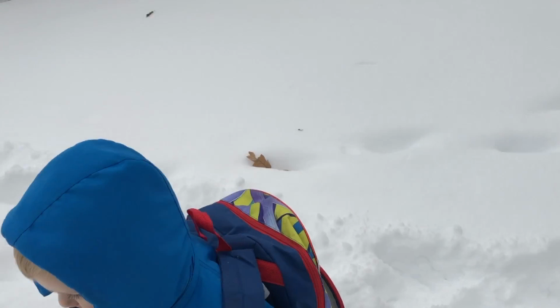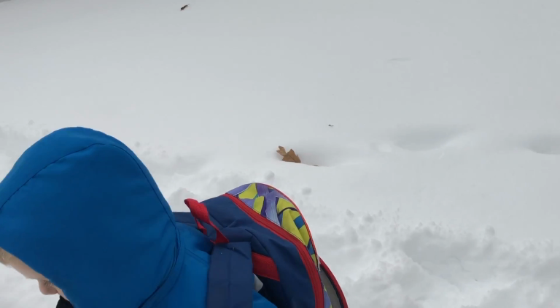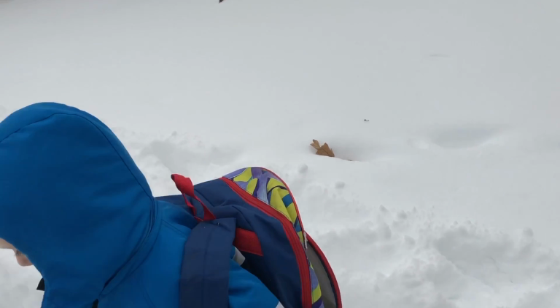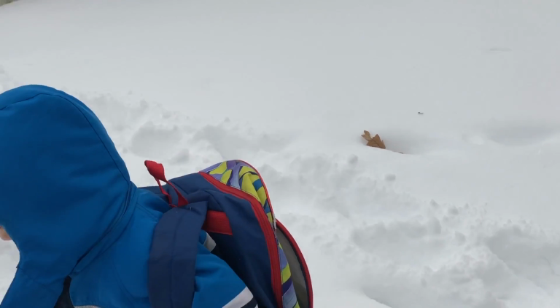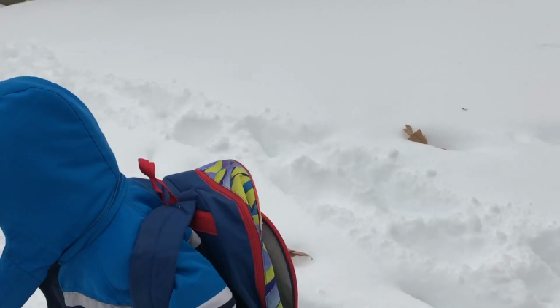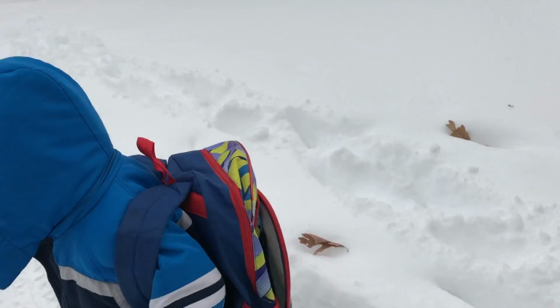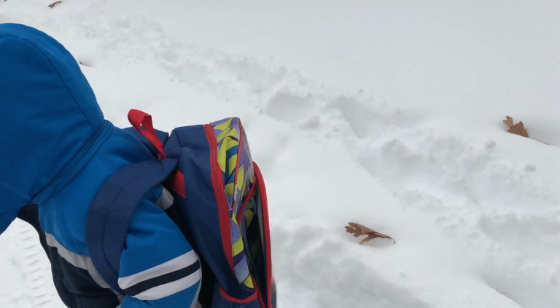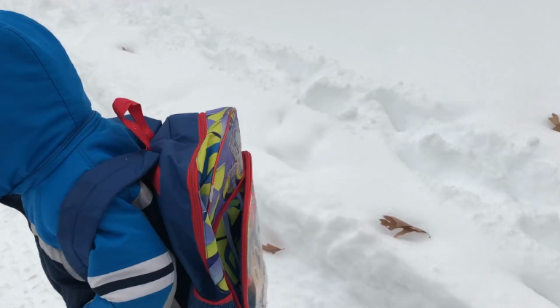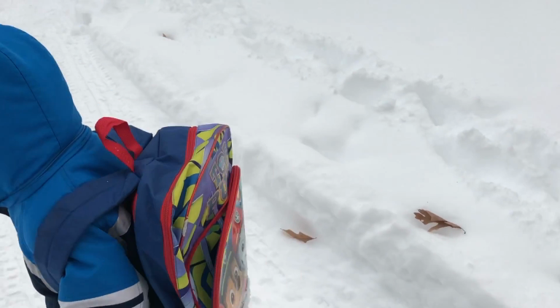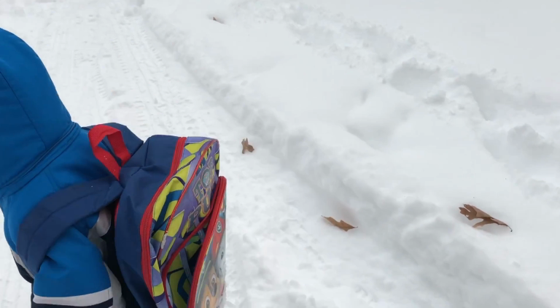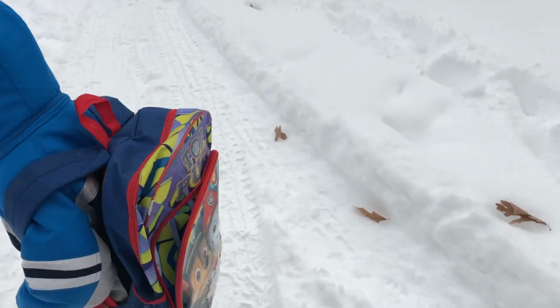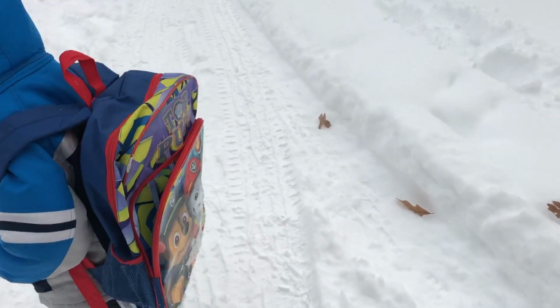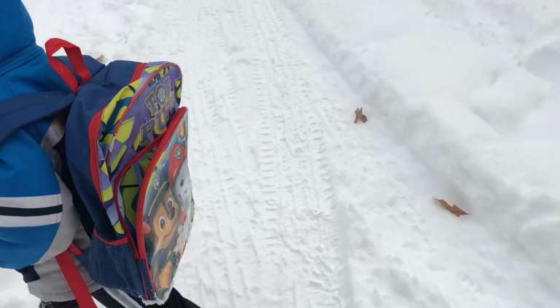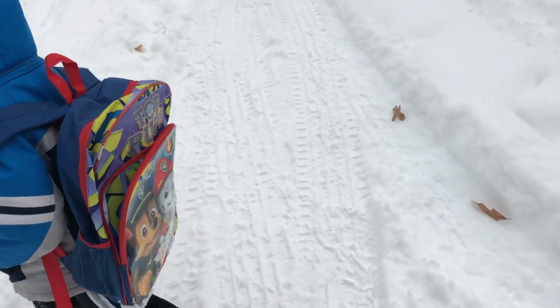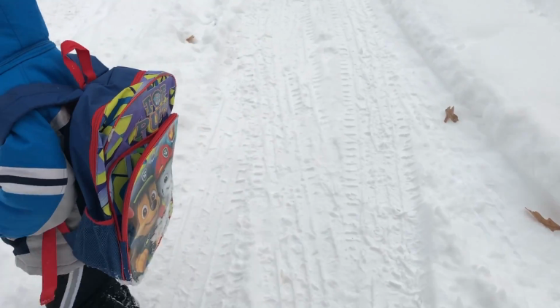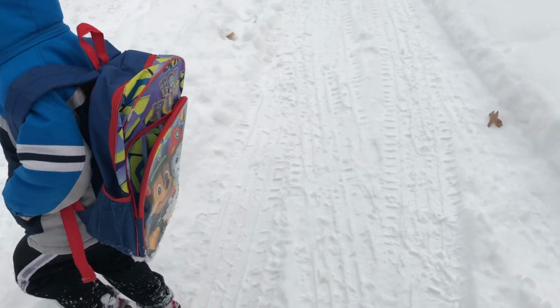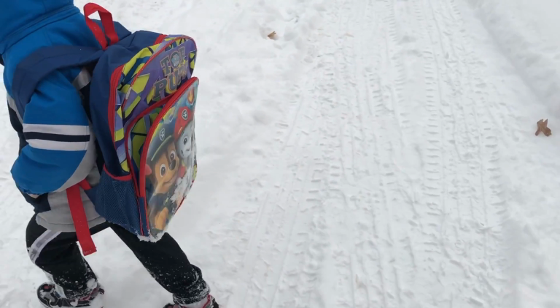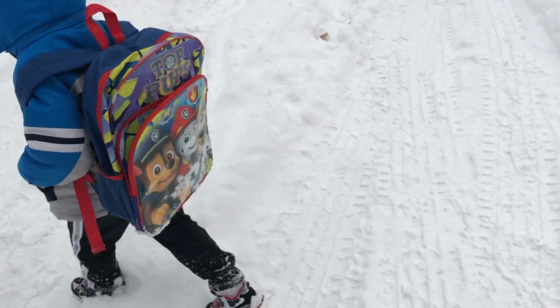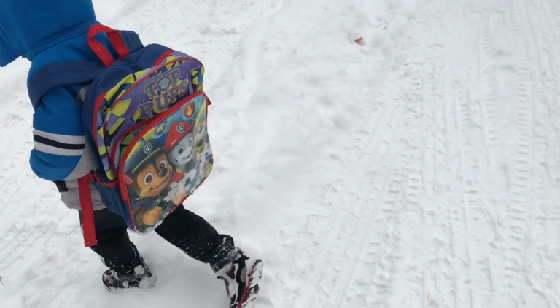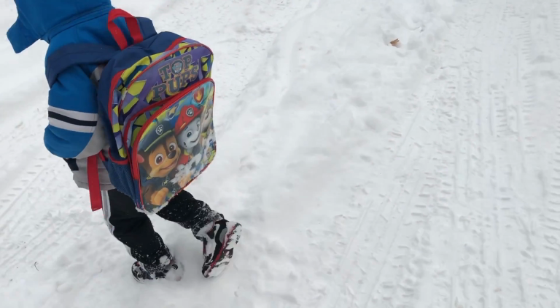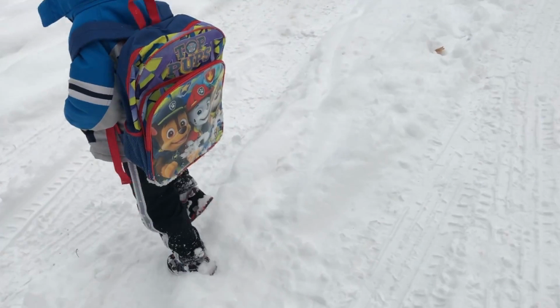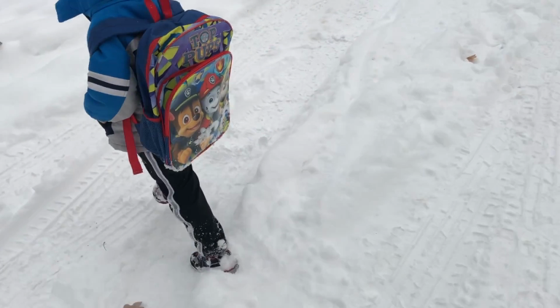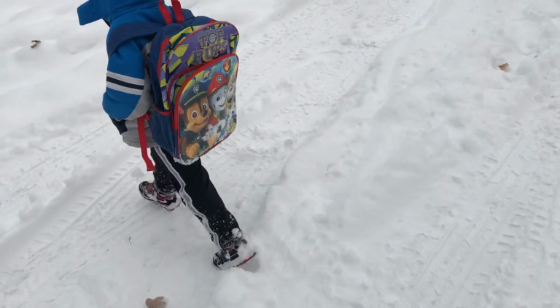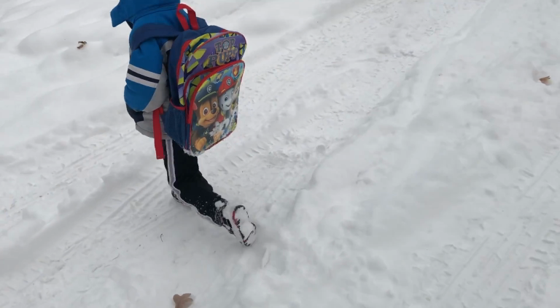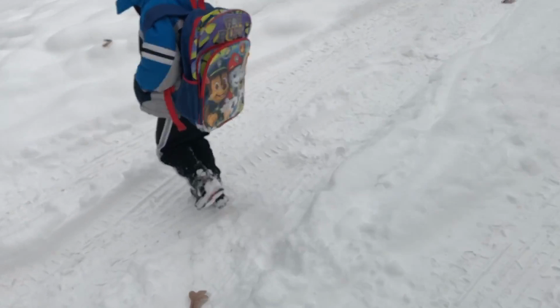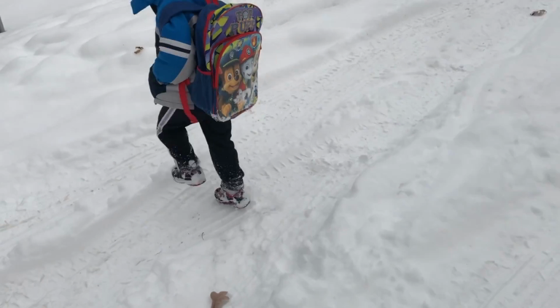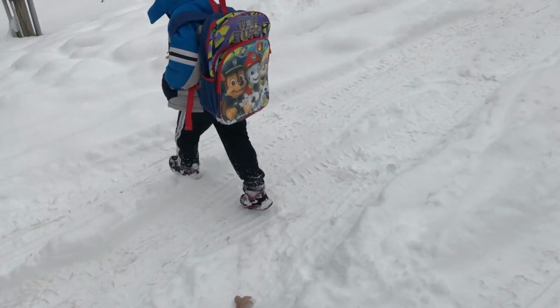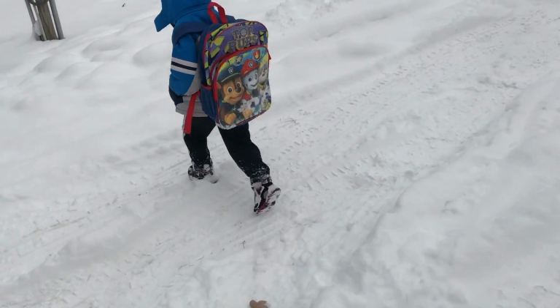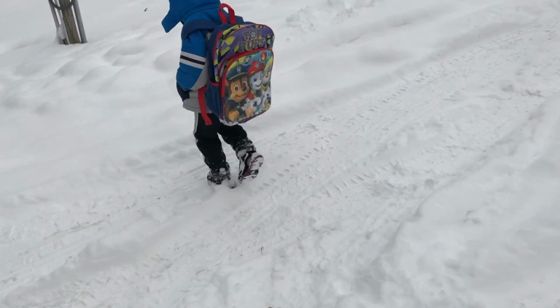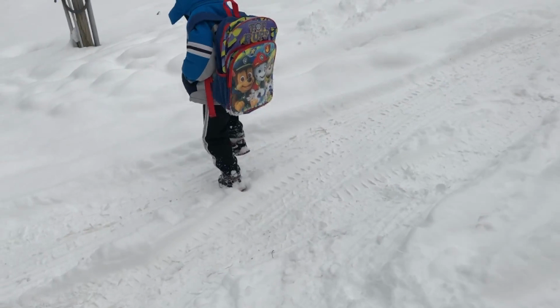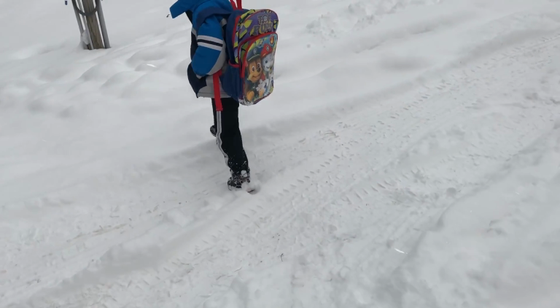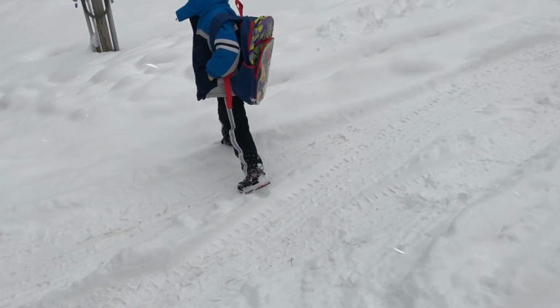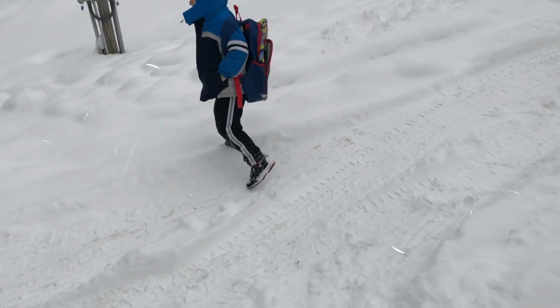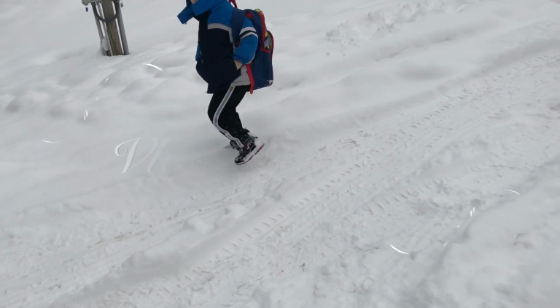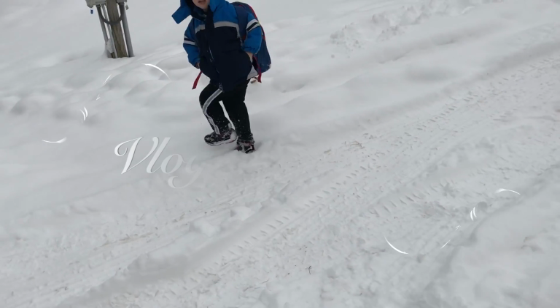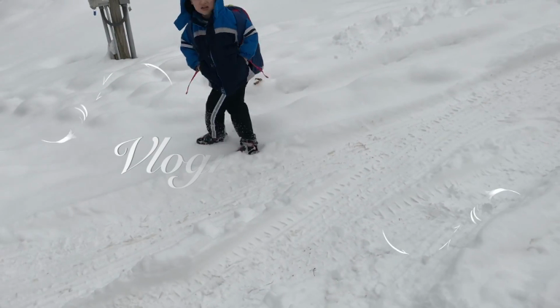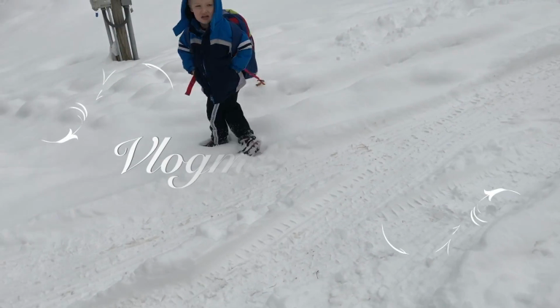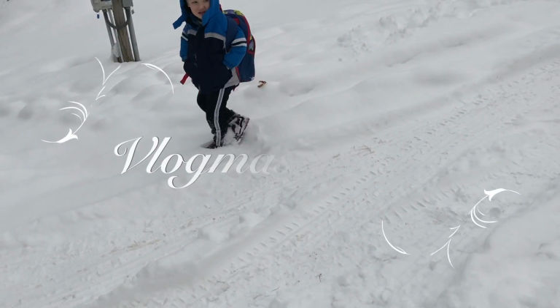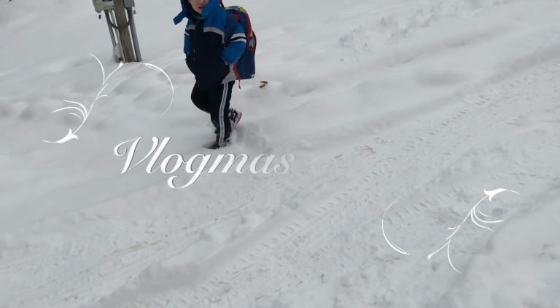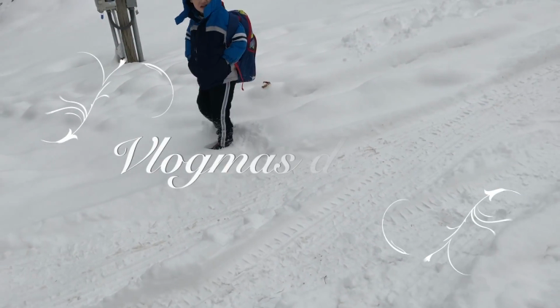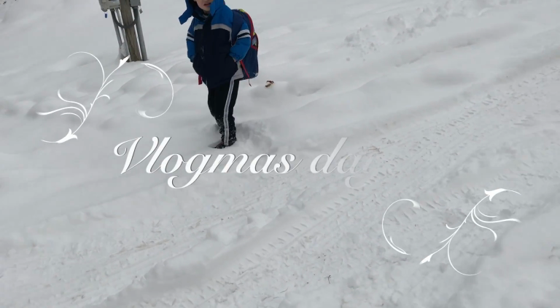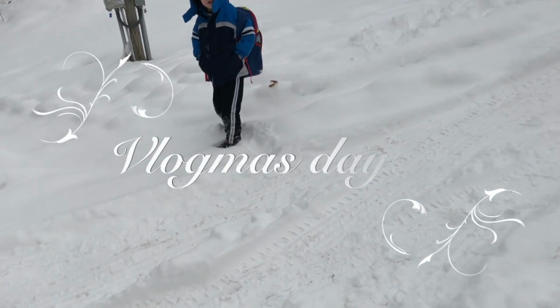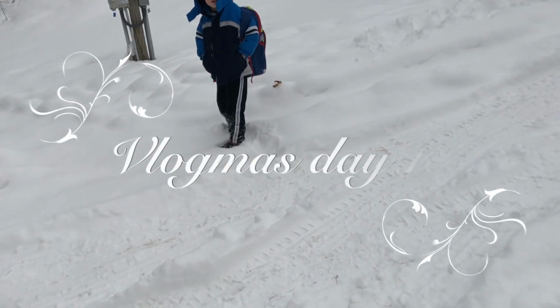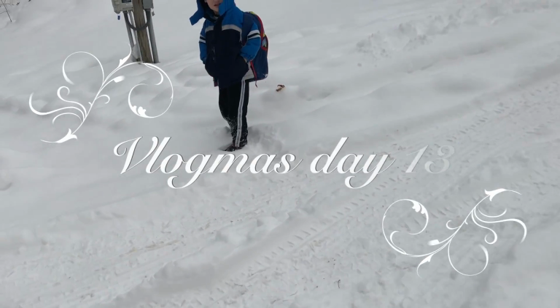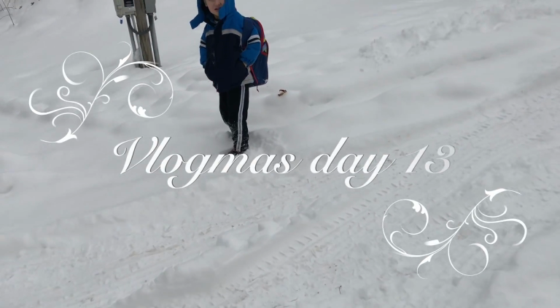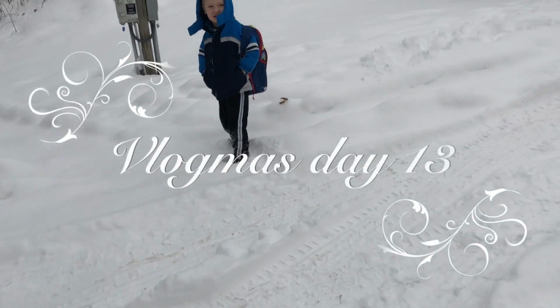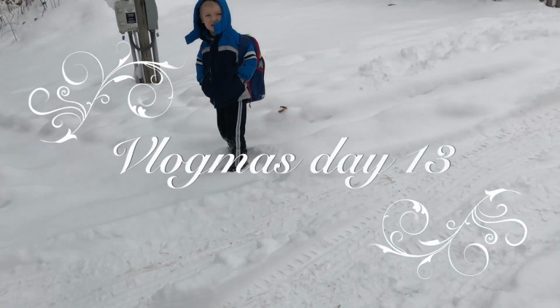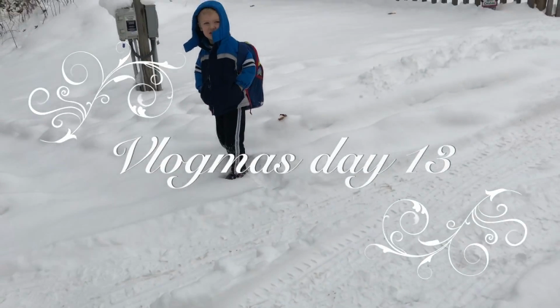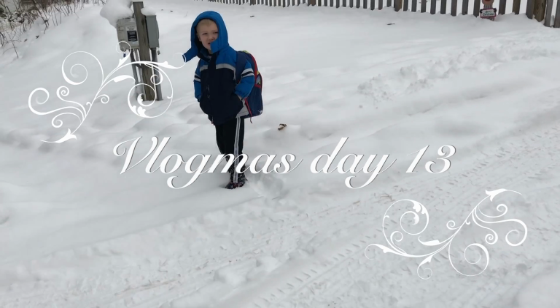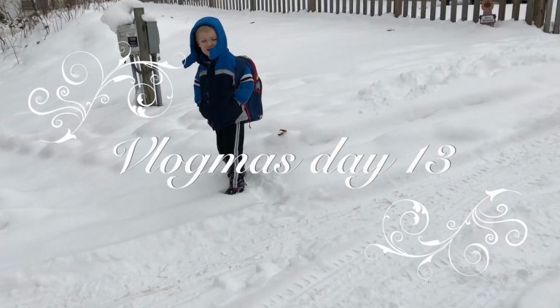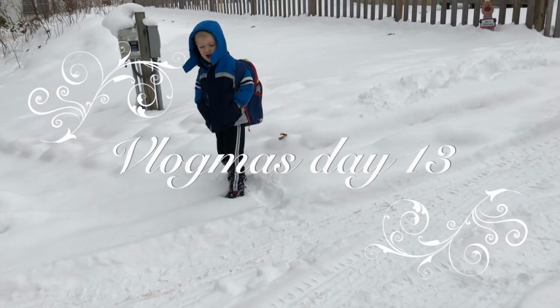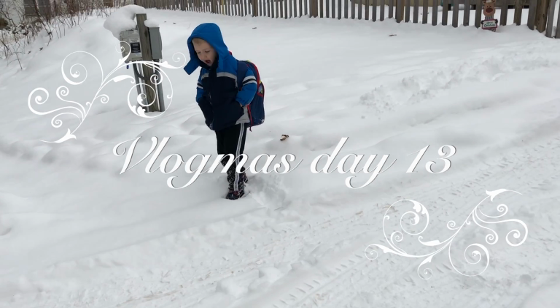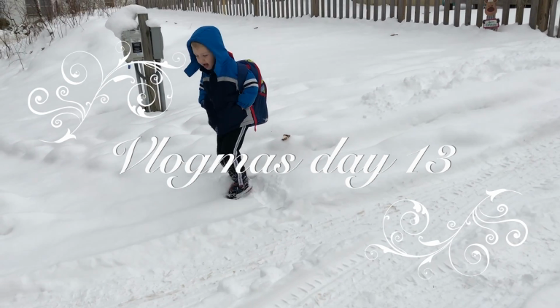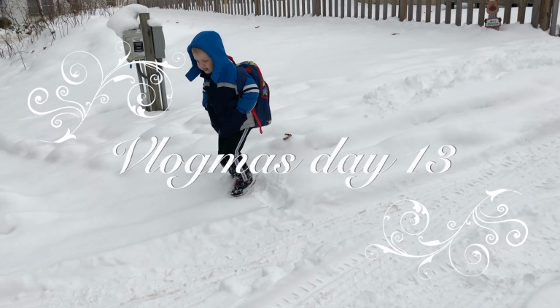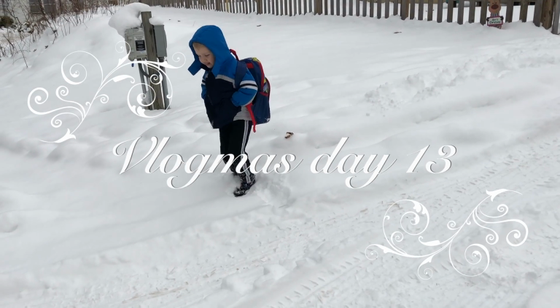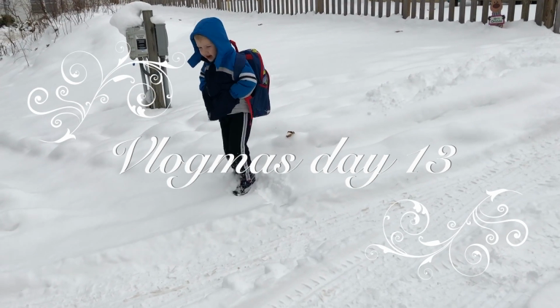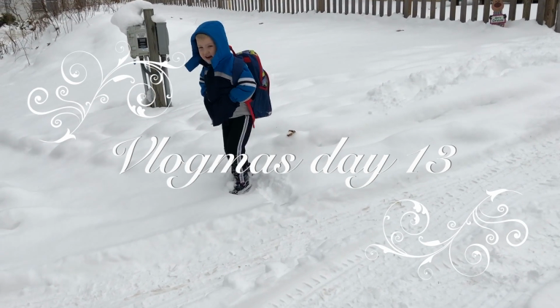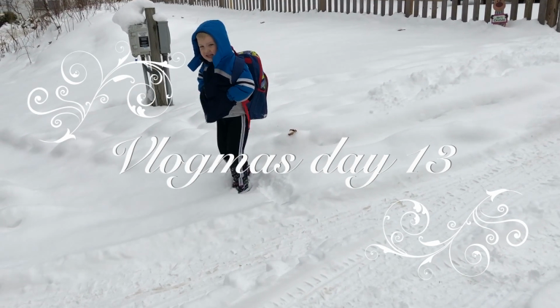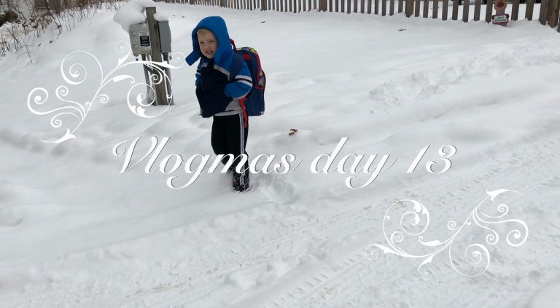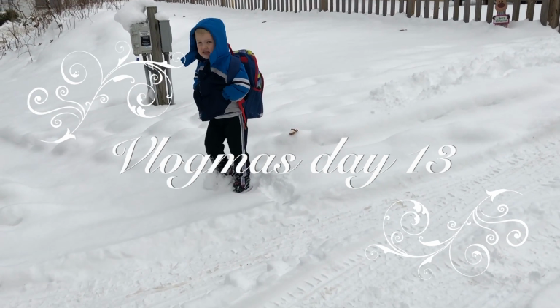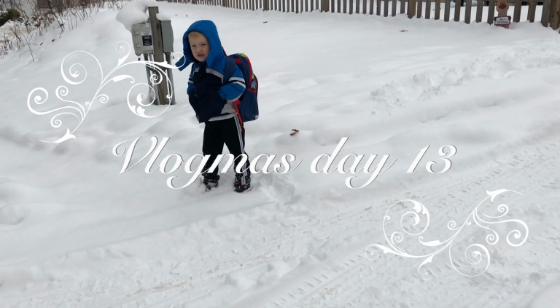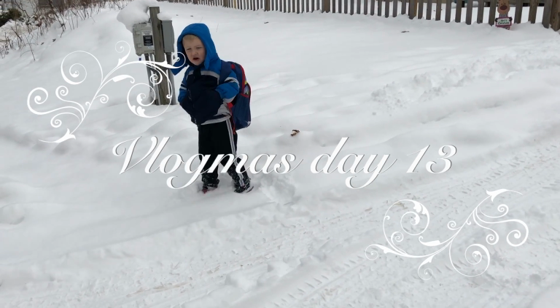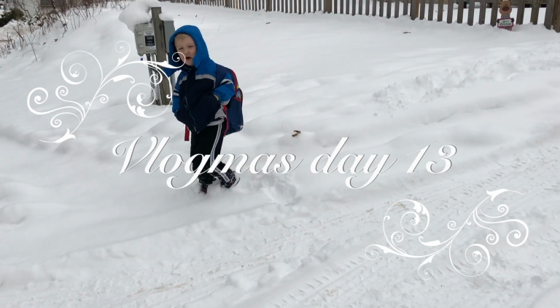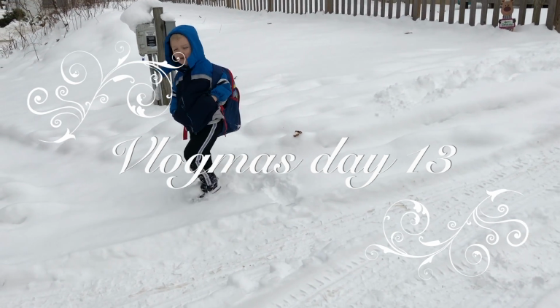Out here waiting for the bus. Axi wants to just play in the snow. He said, I like the snow.